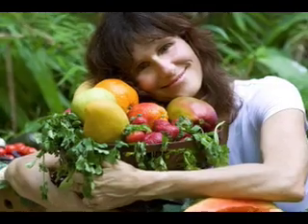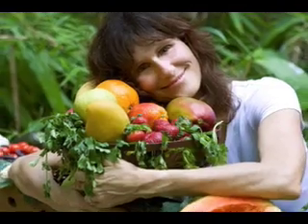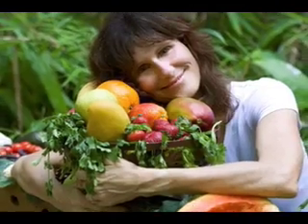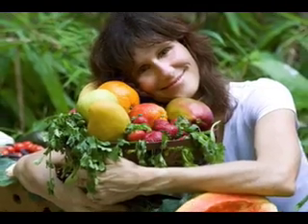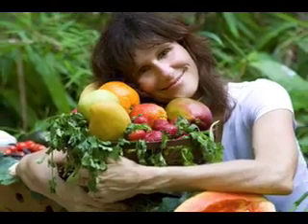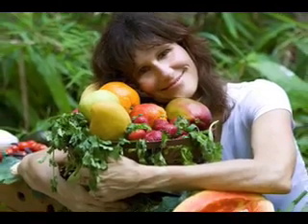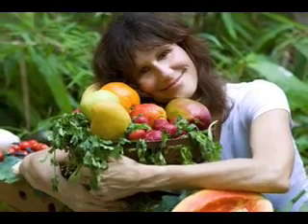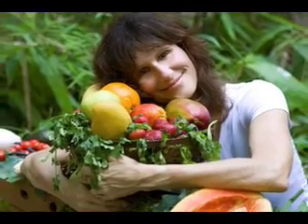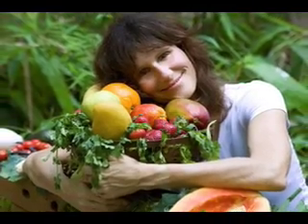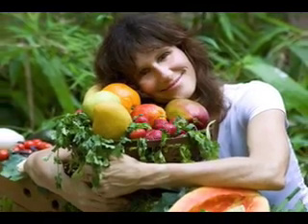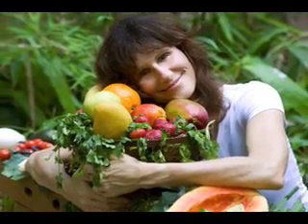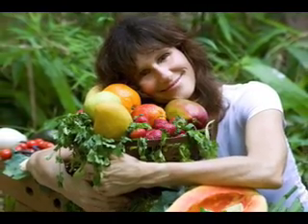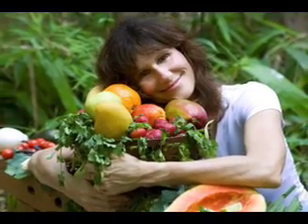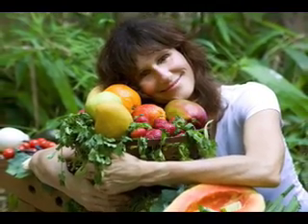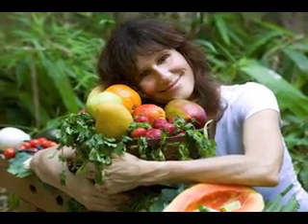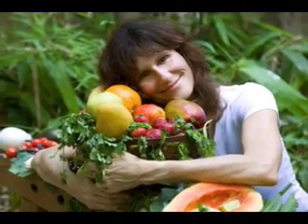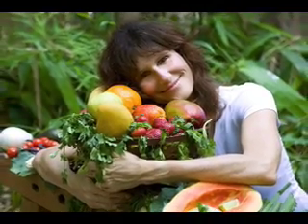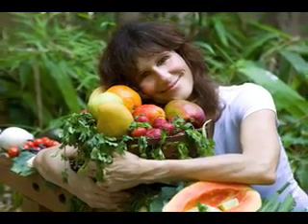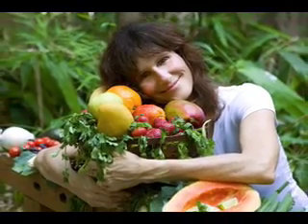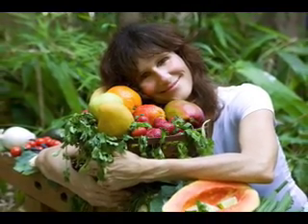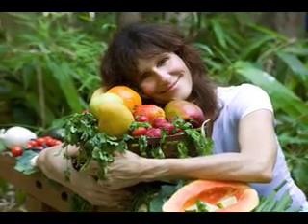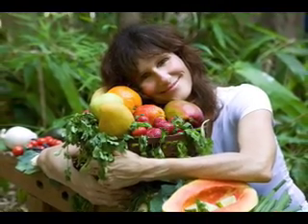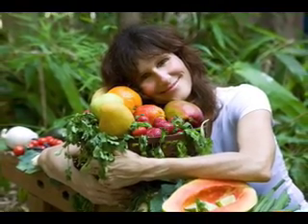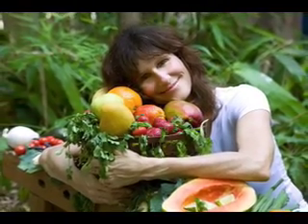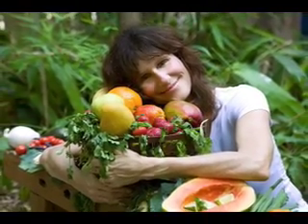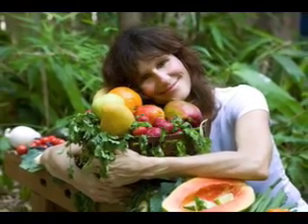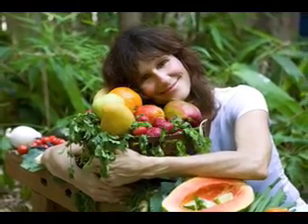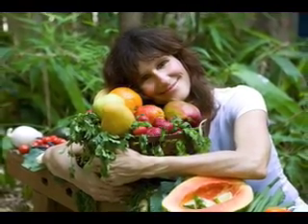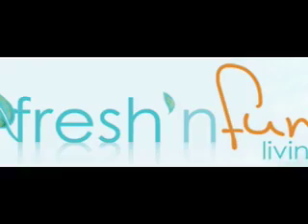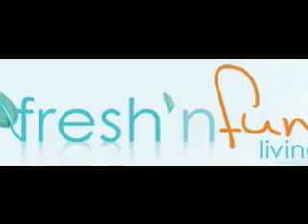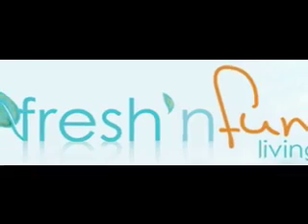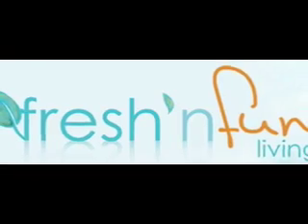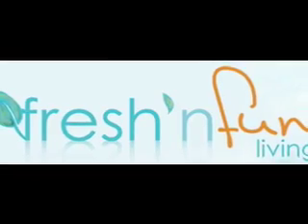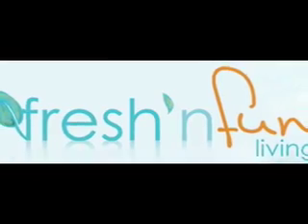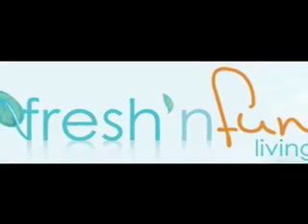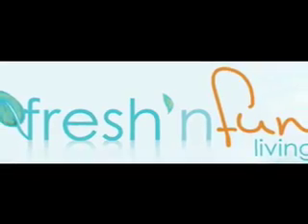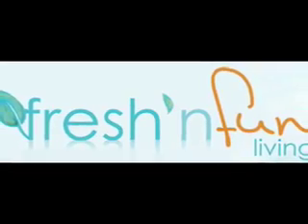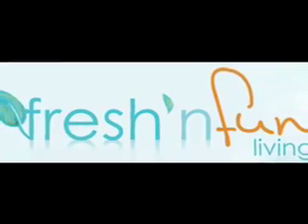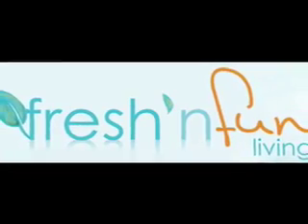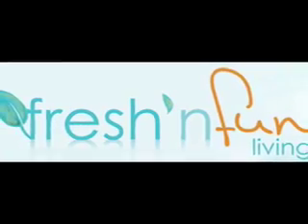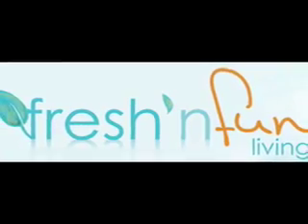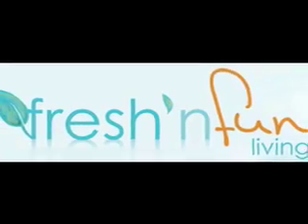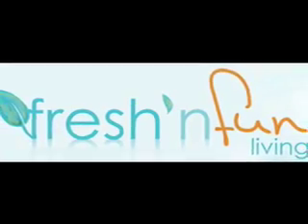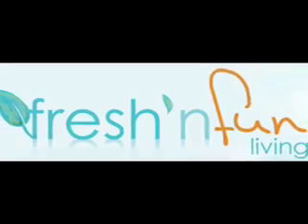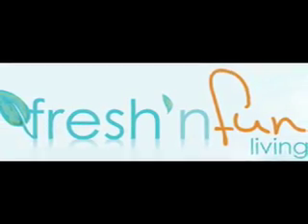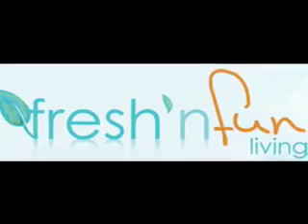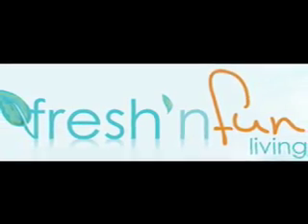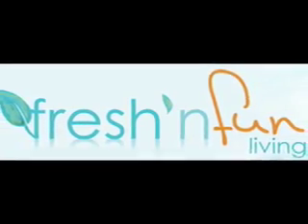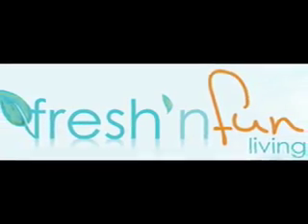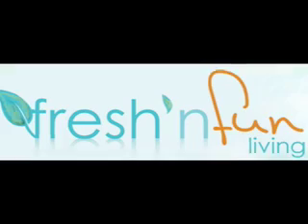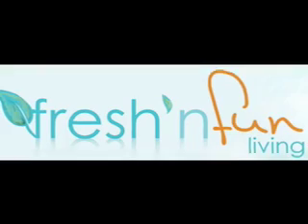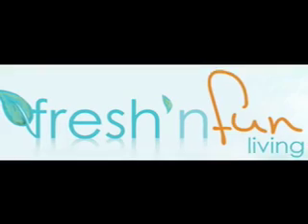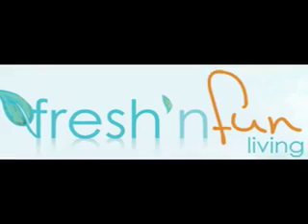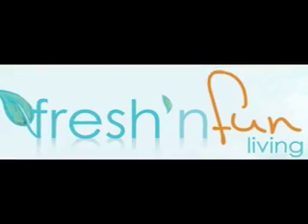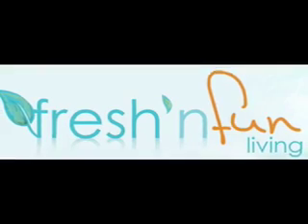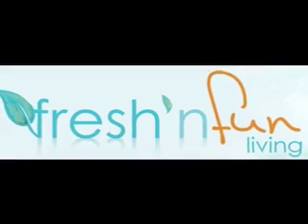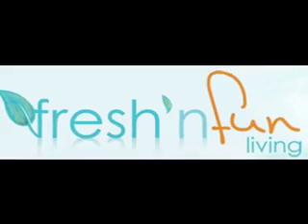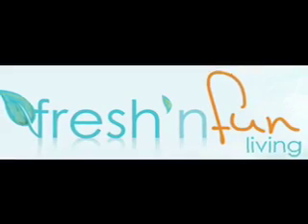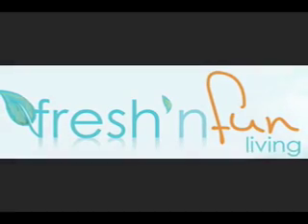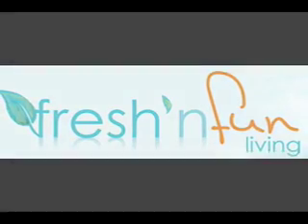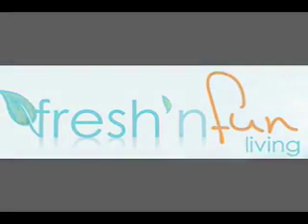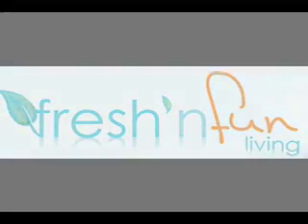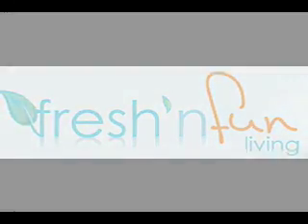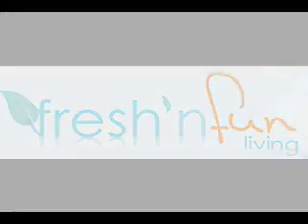Hi, this is Dr. Rita Marie Loscalzo. Welcome to the Fresh and Fun Living Creating Vibrant Health video series.